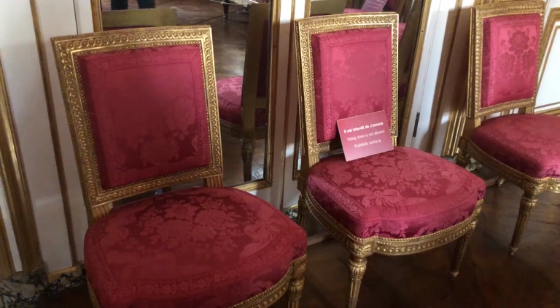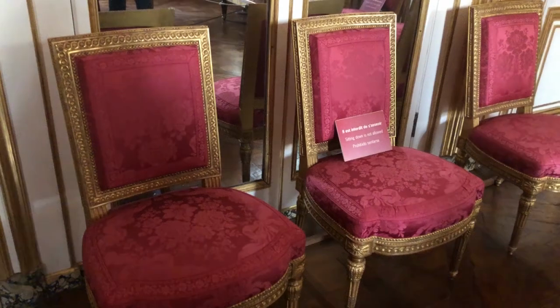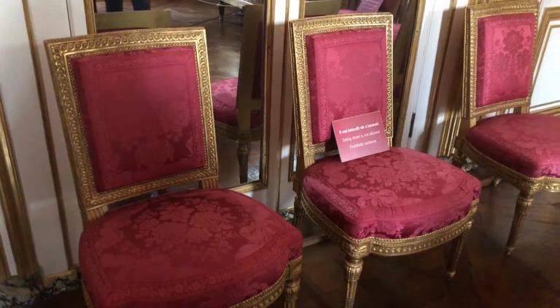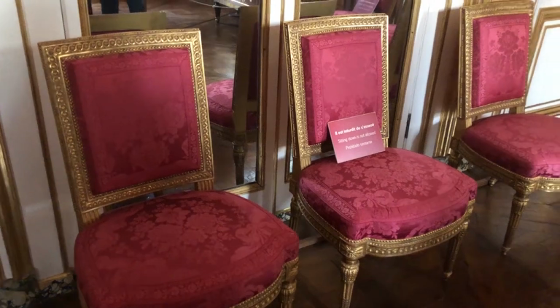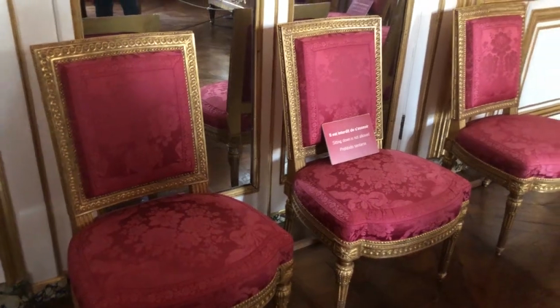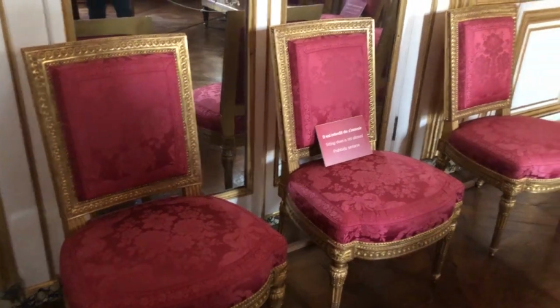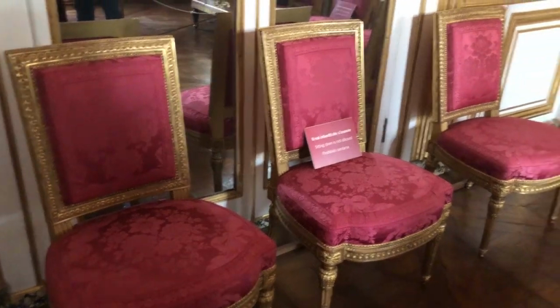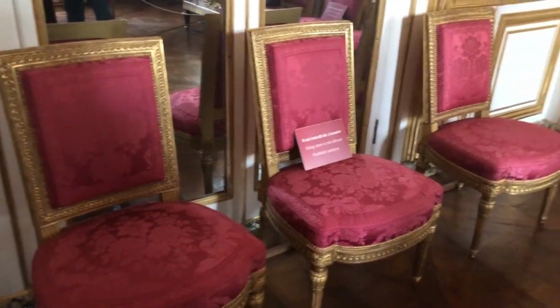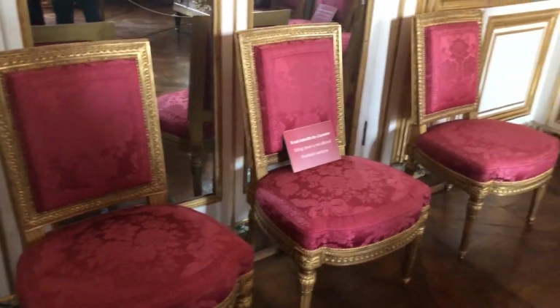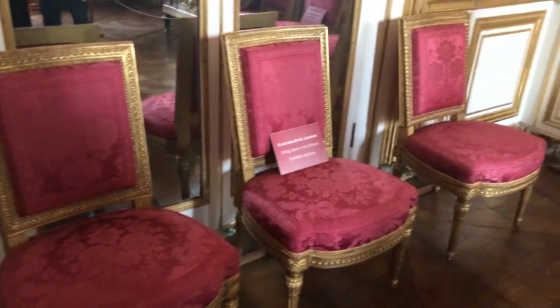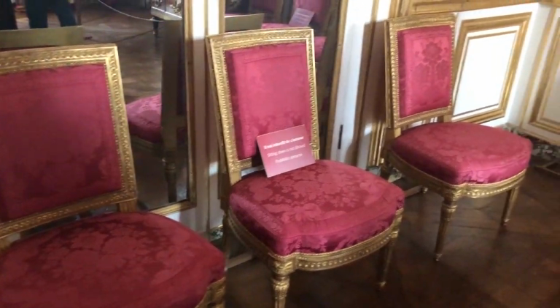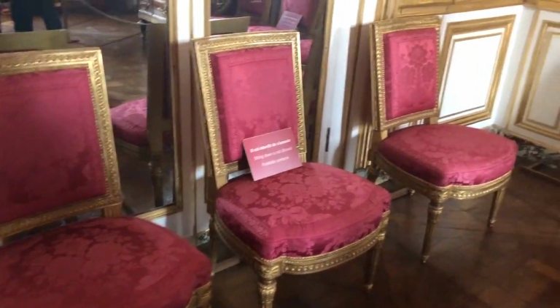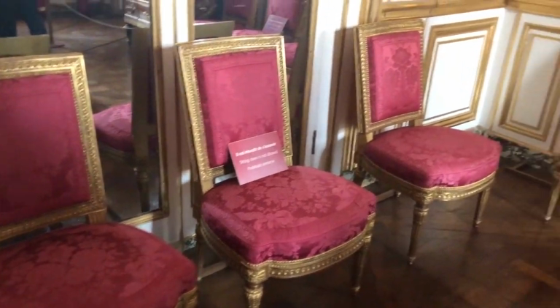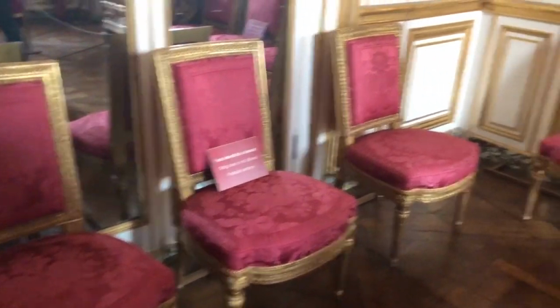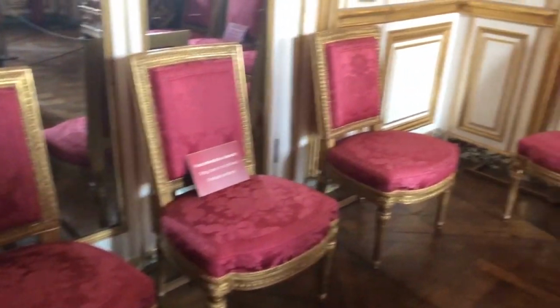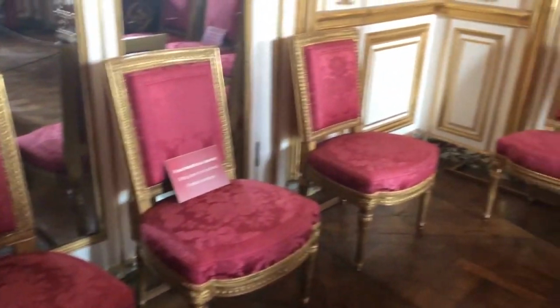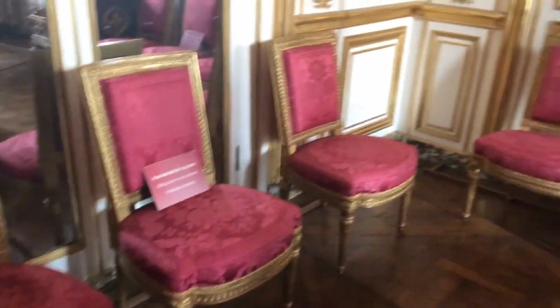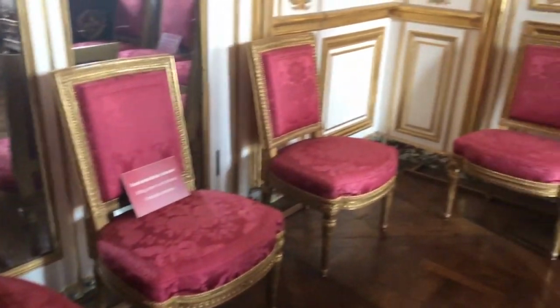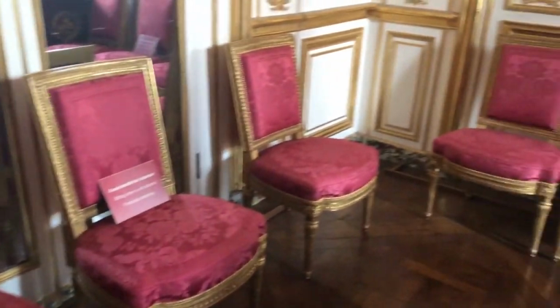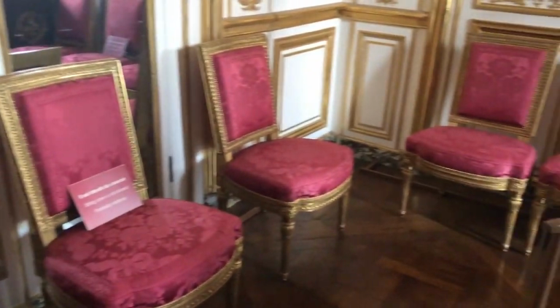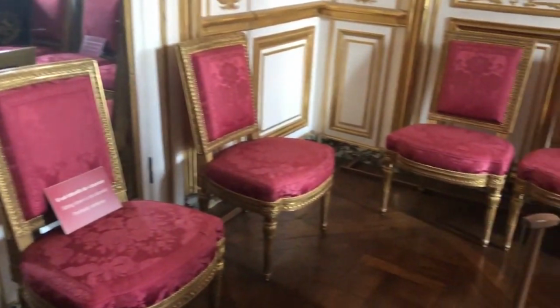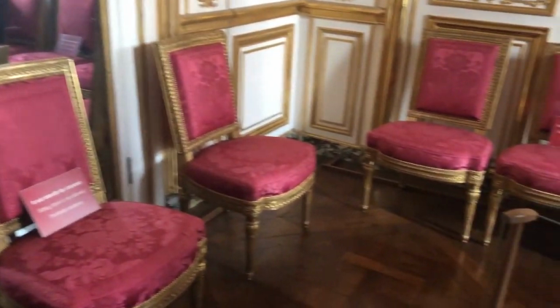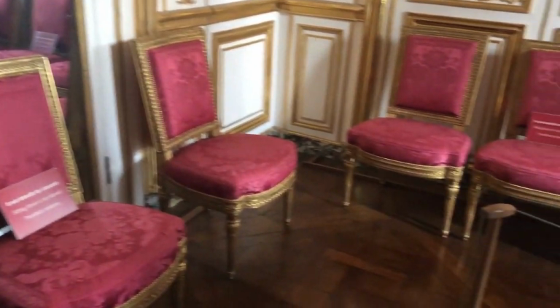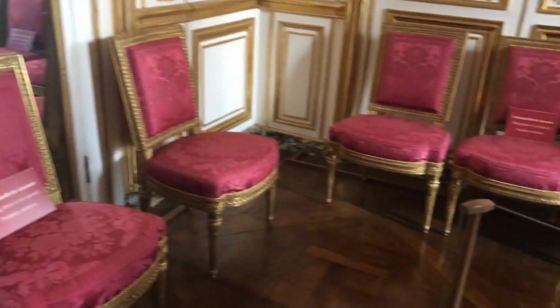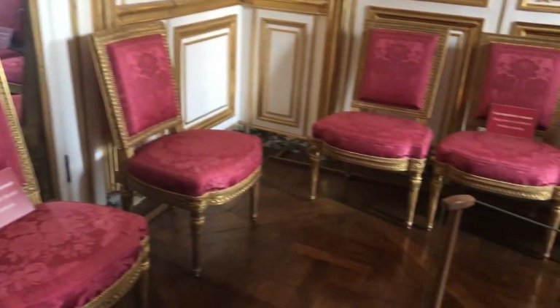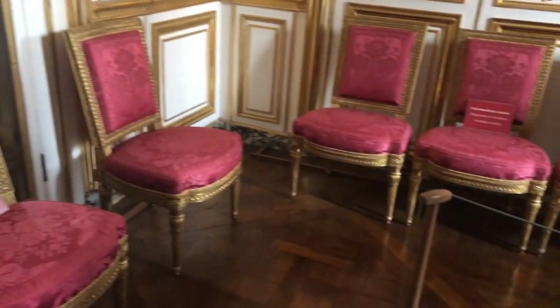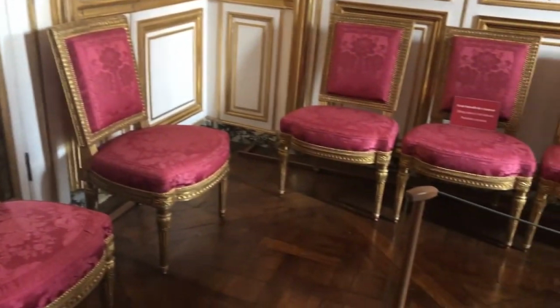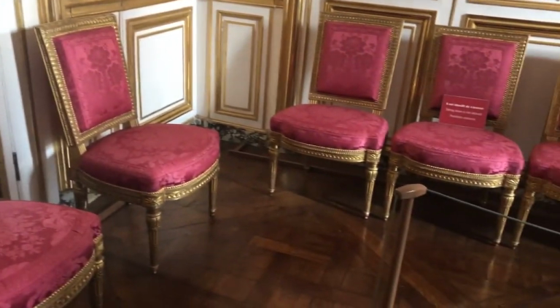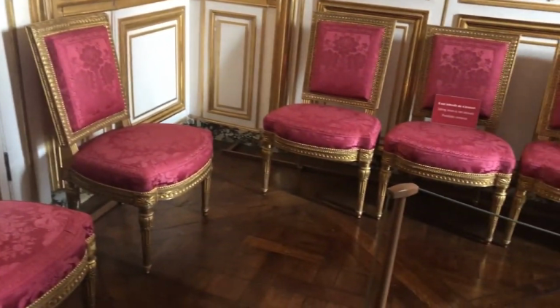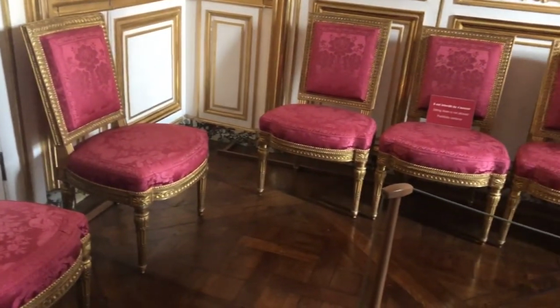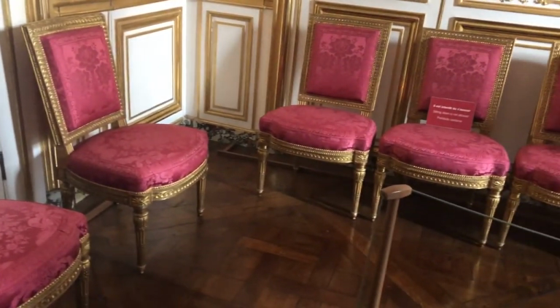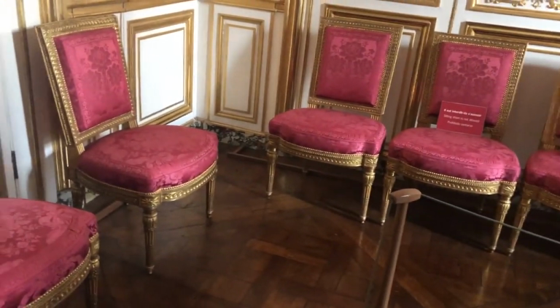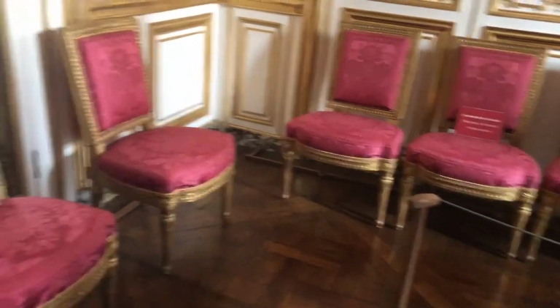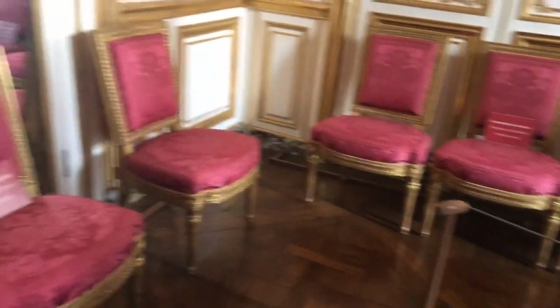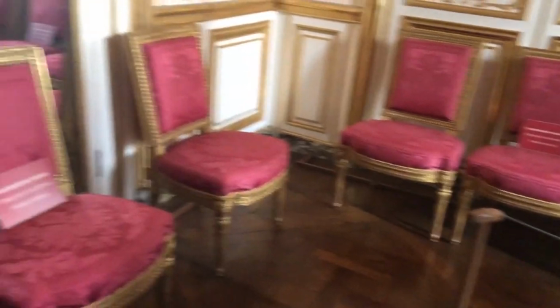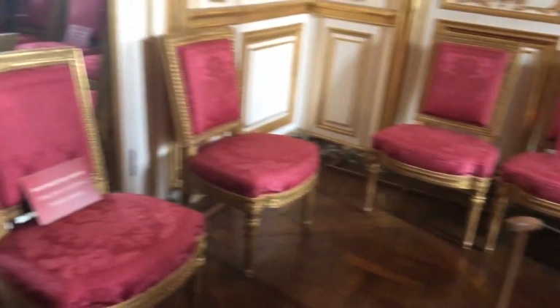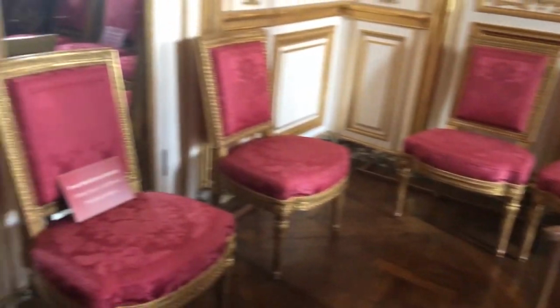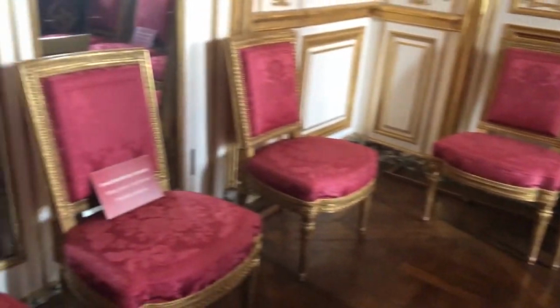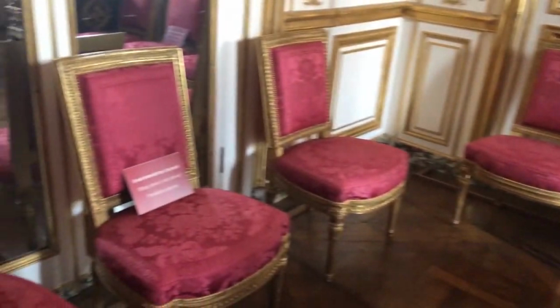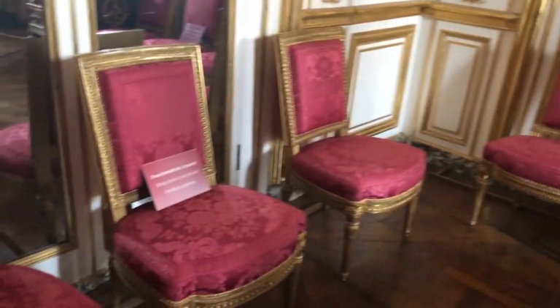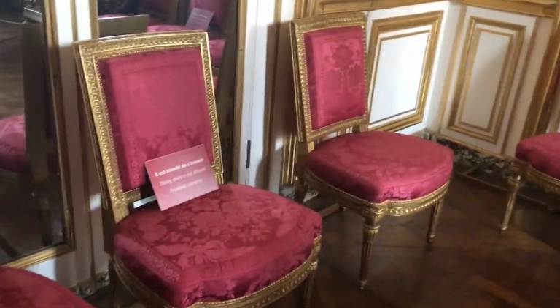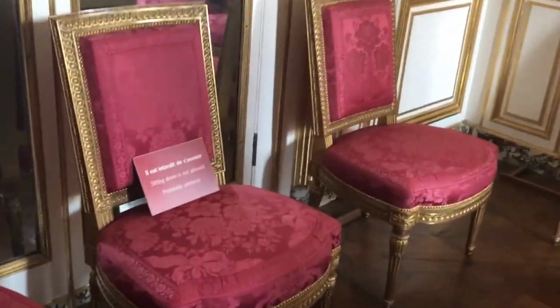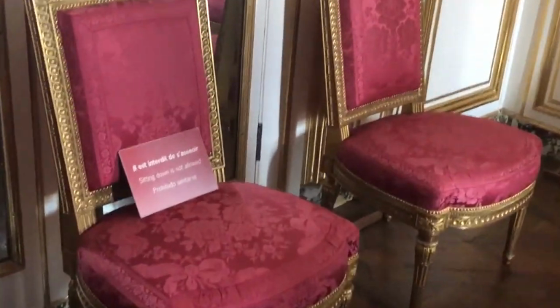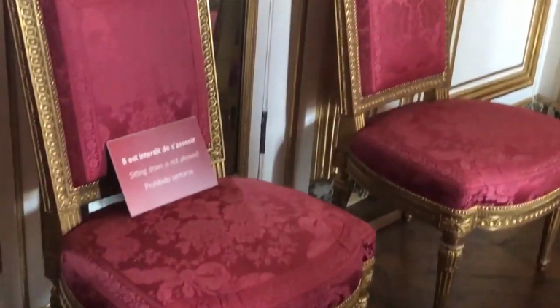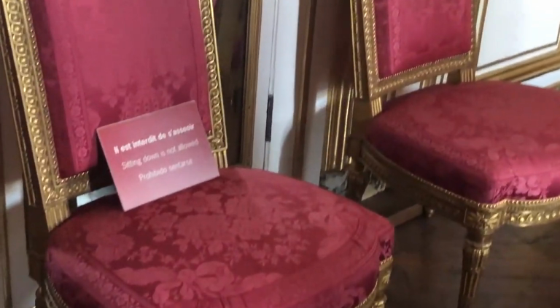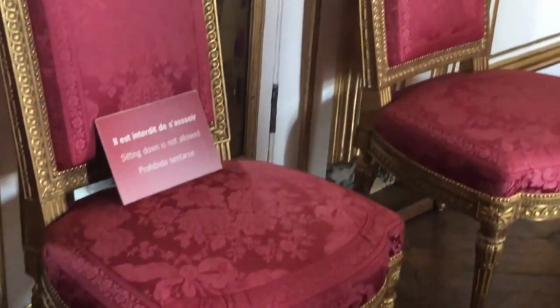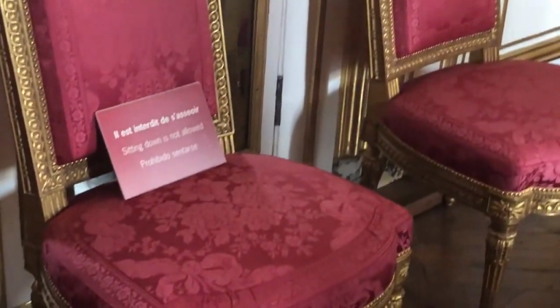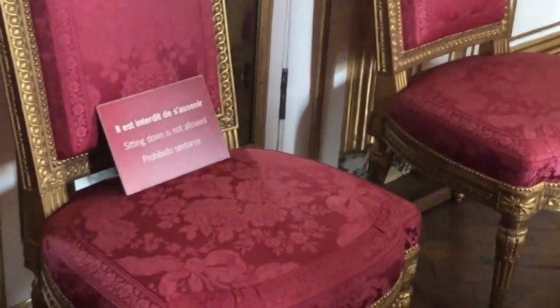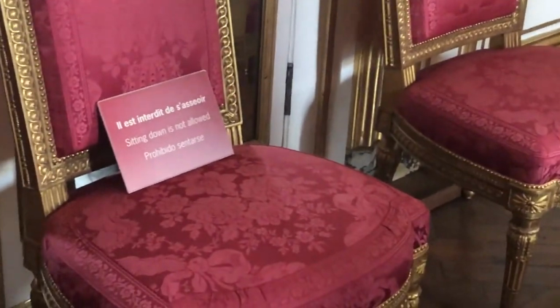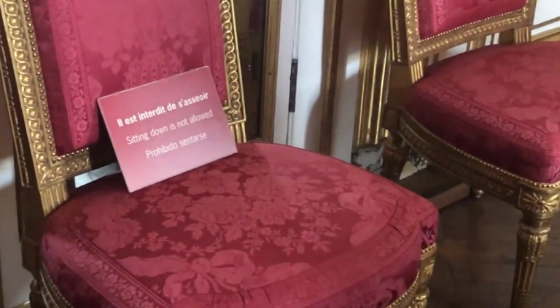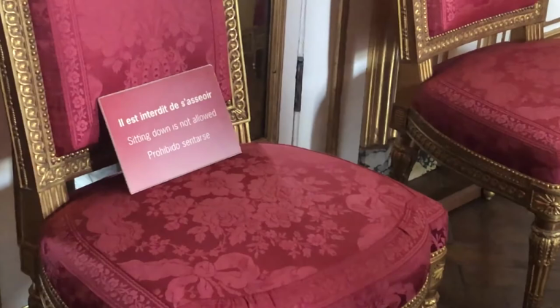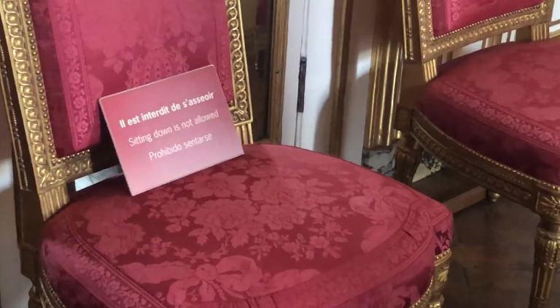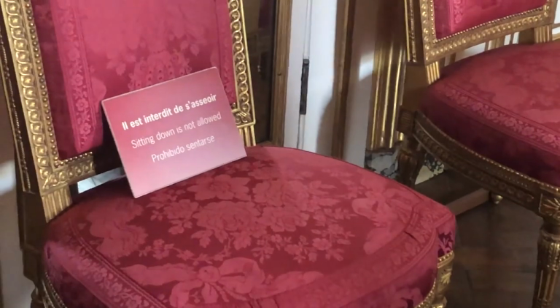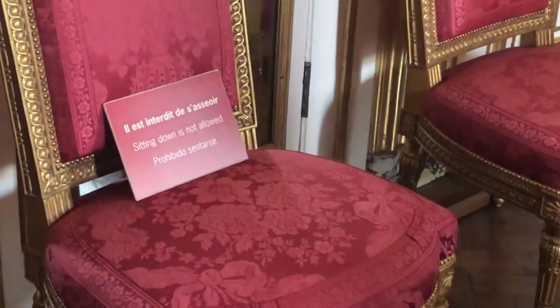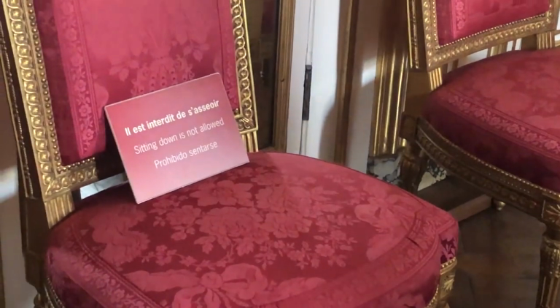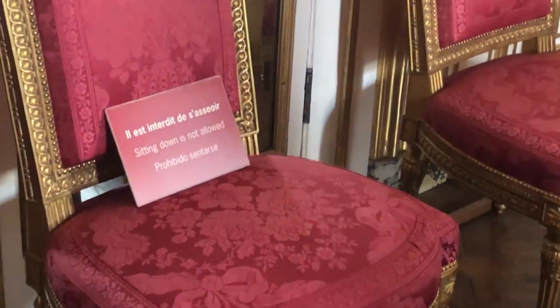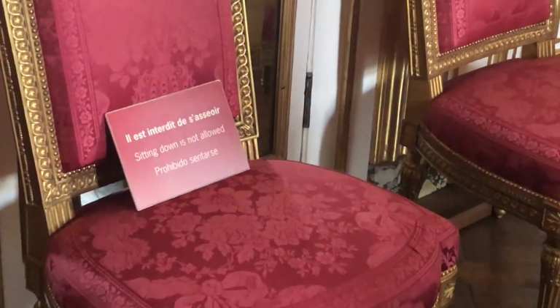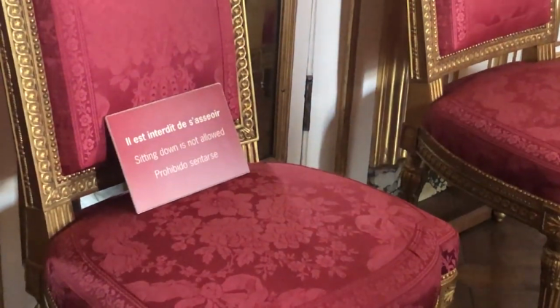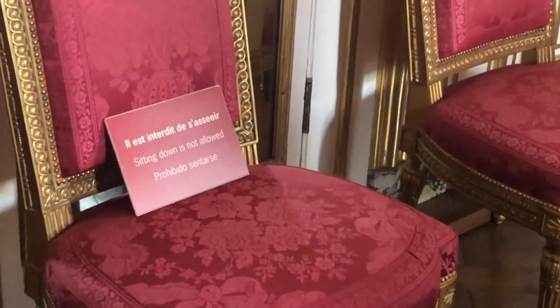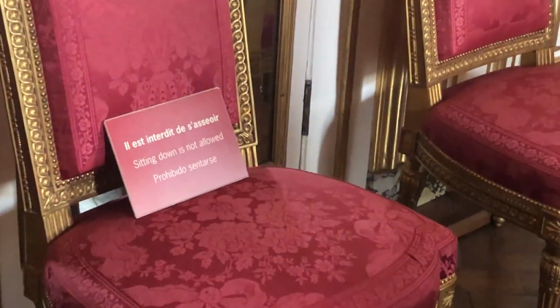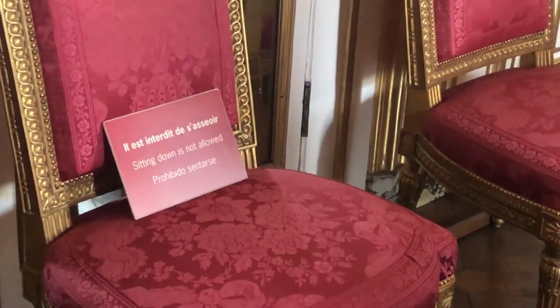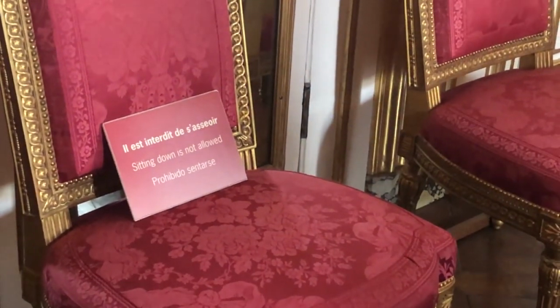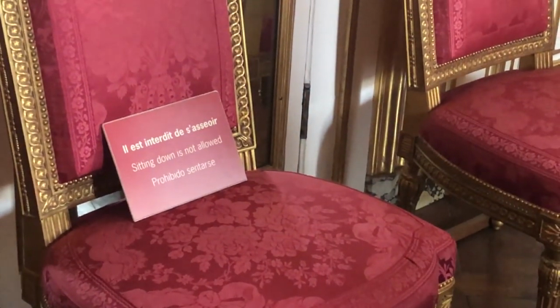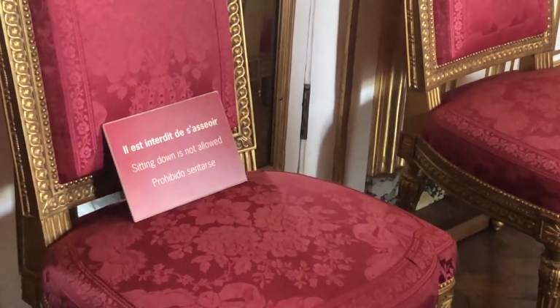Guys, I don't think these chairs are for sitting. See, it says right there — sitting down is not allowed.